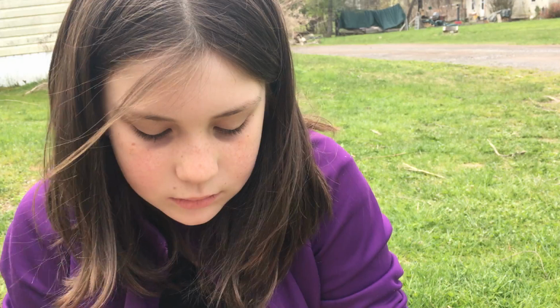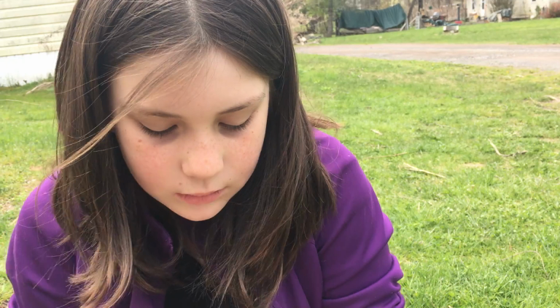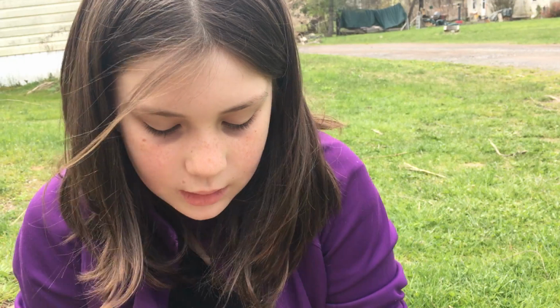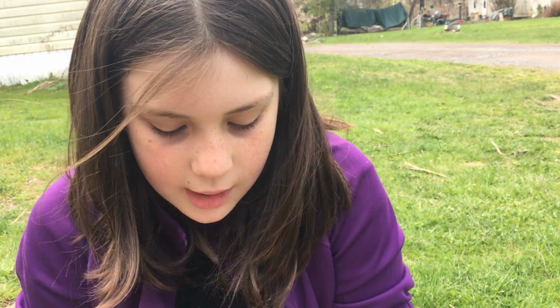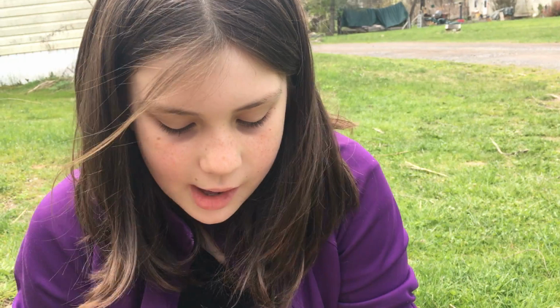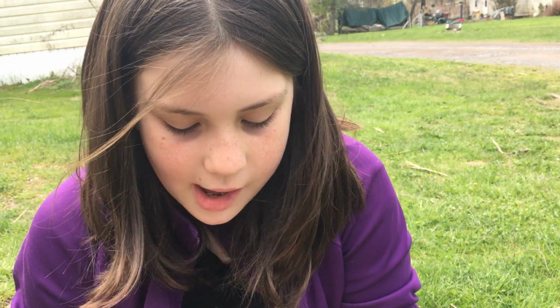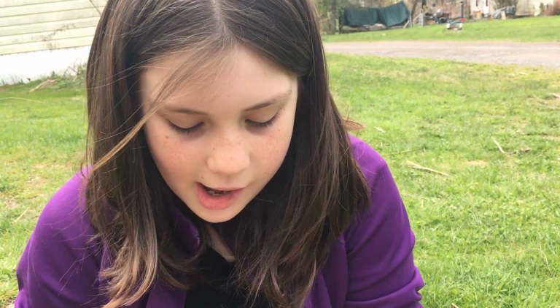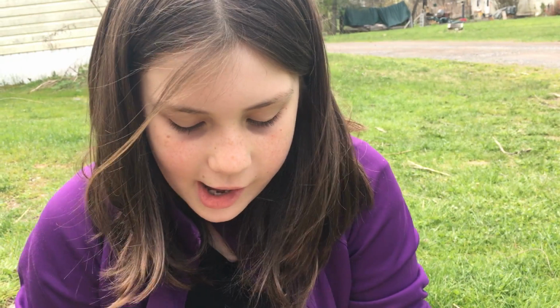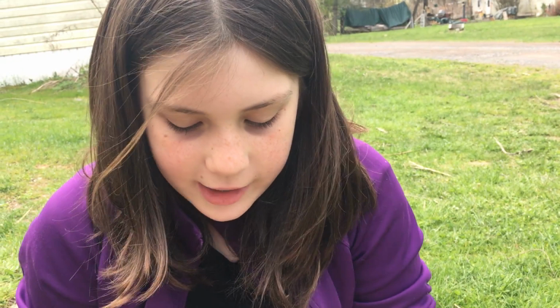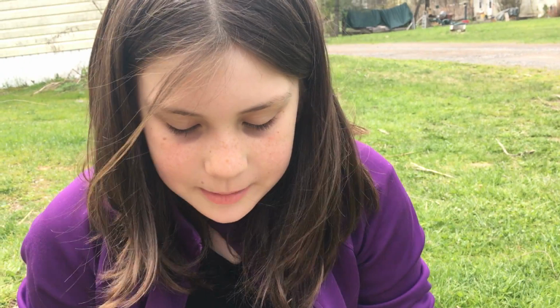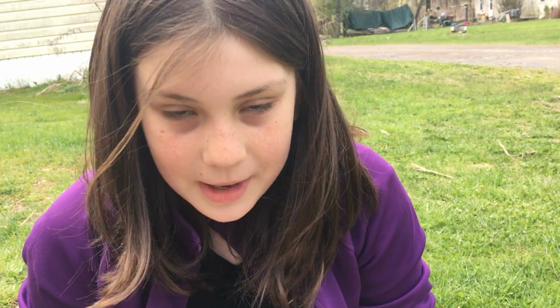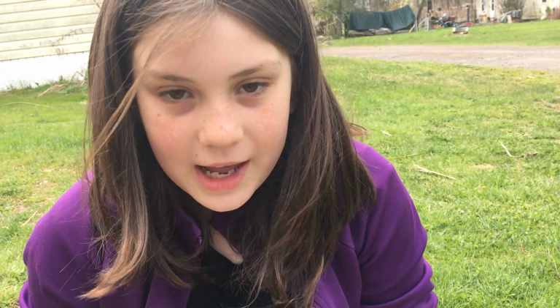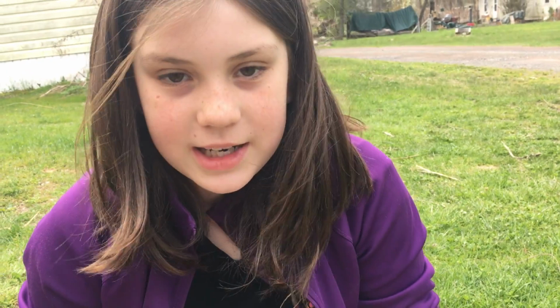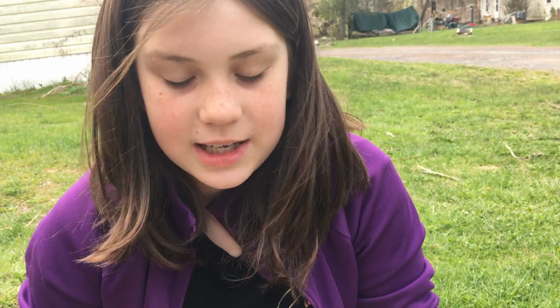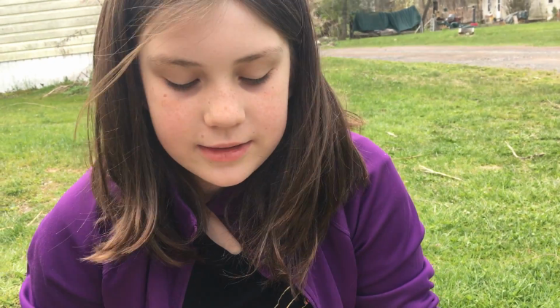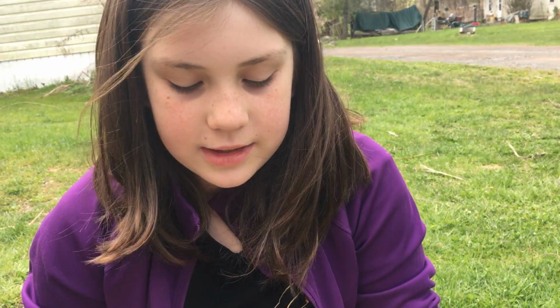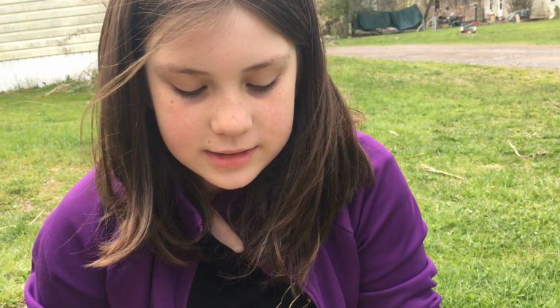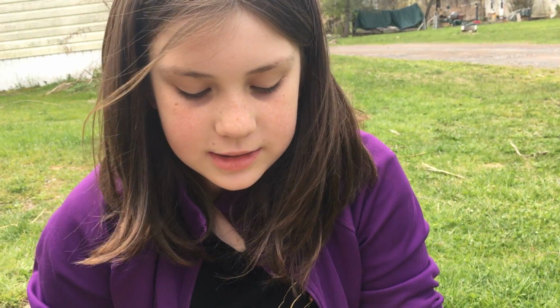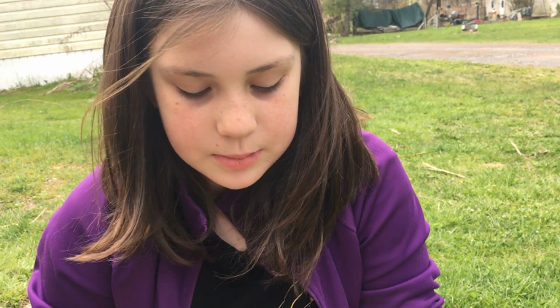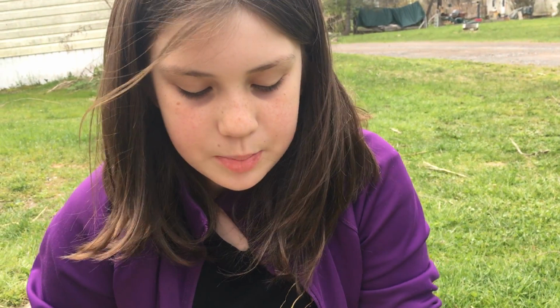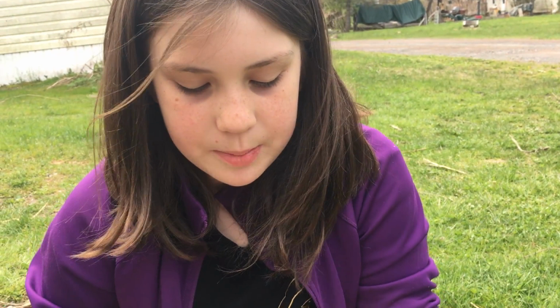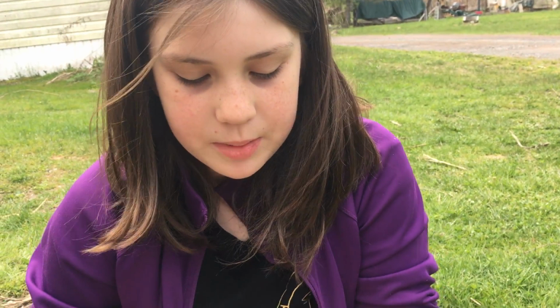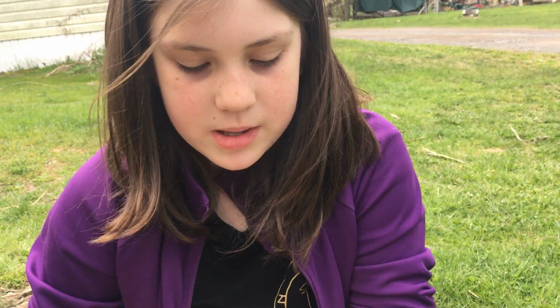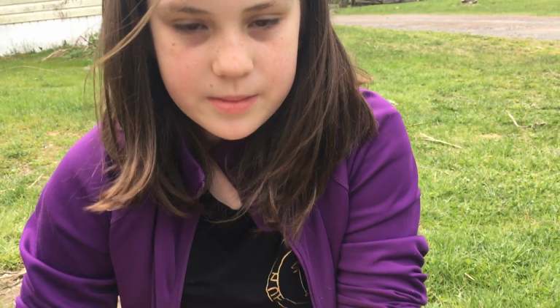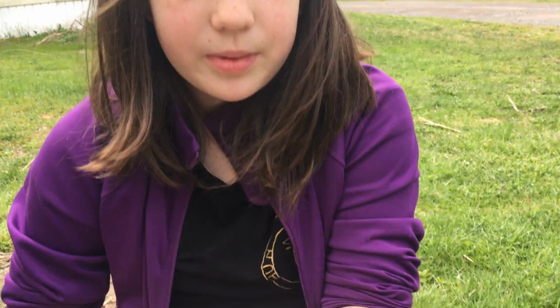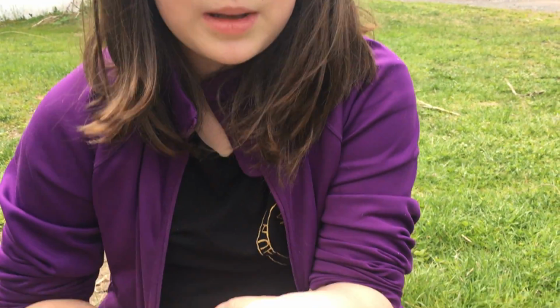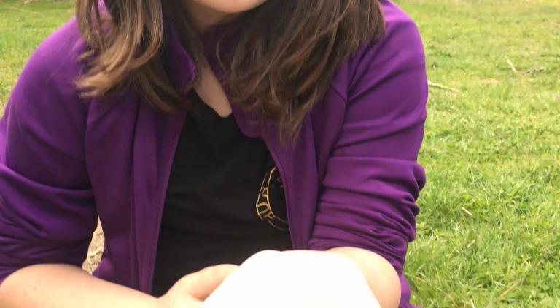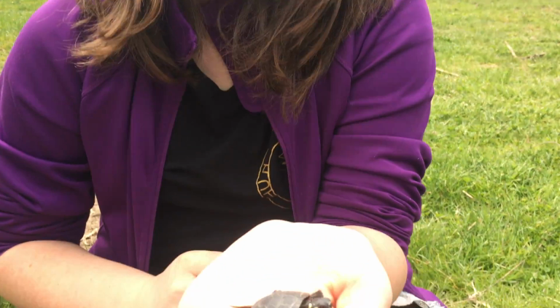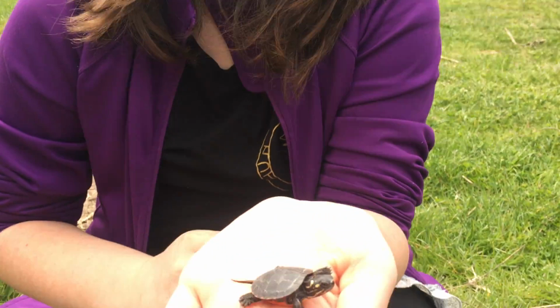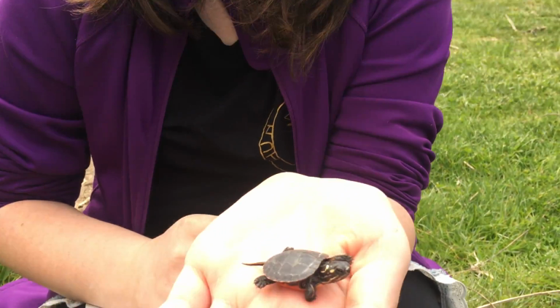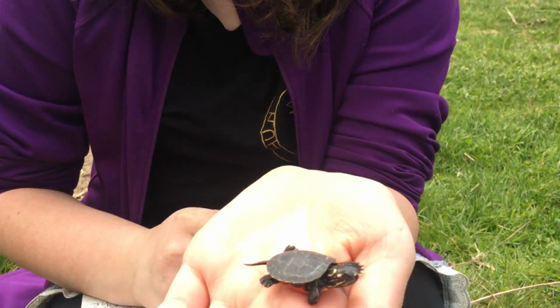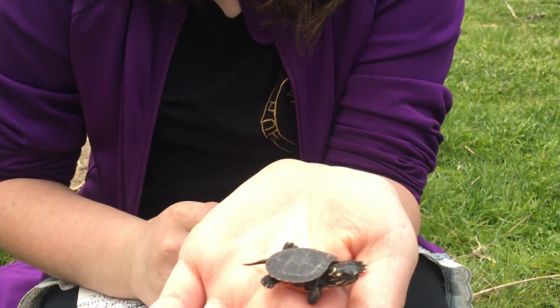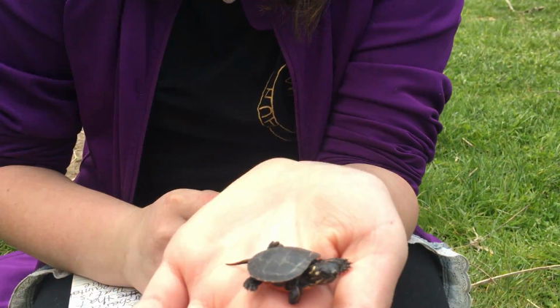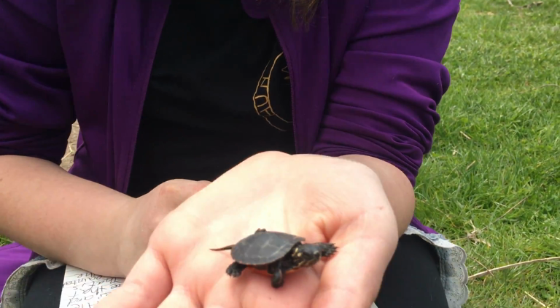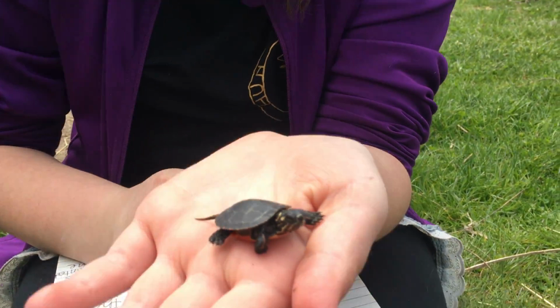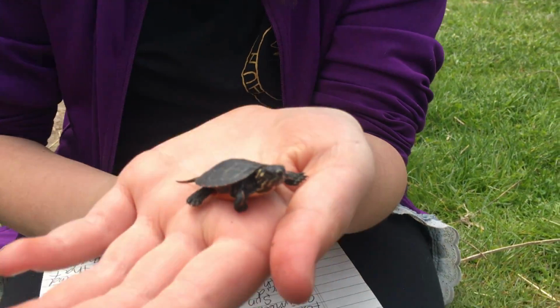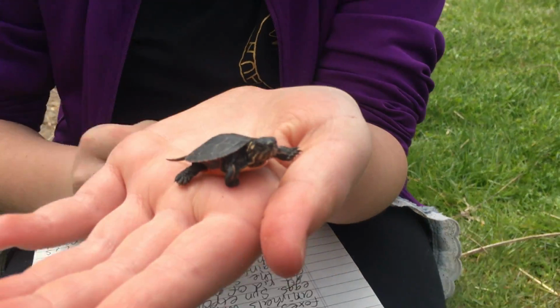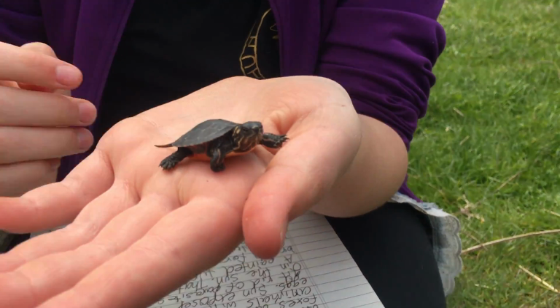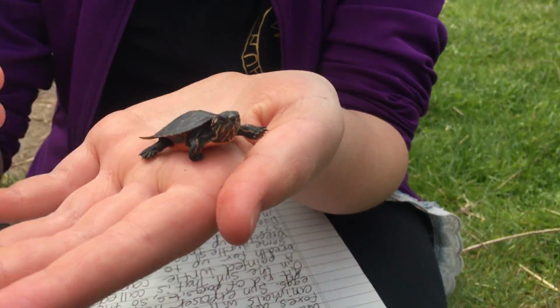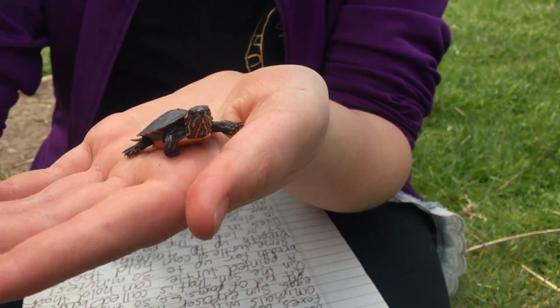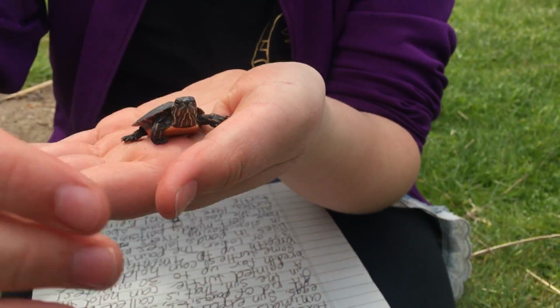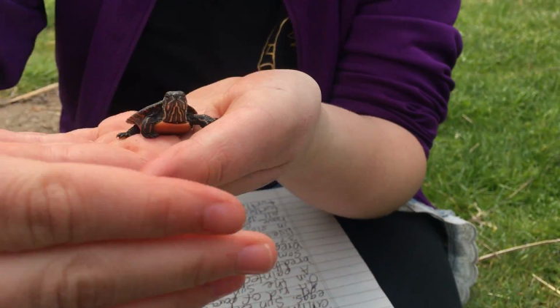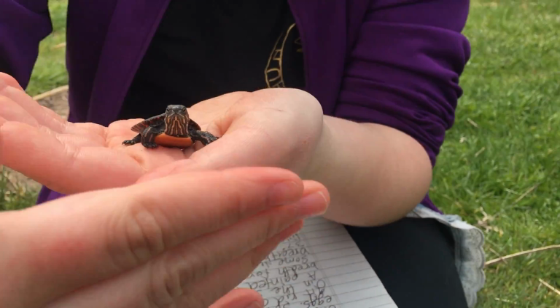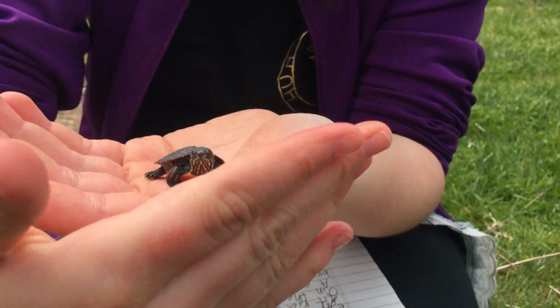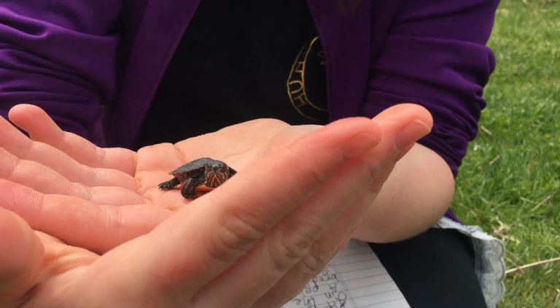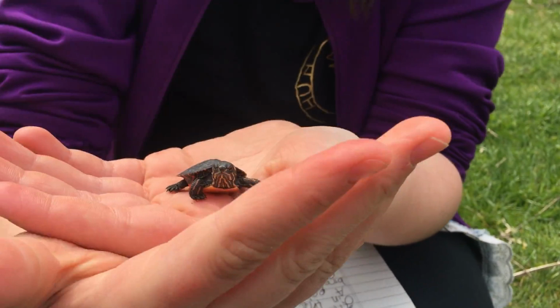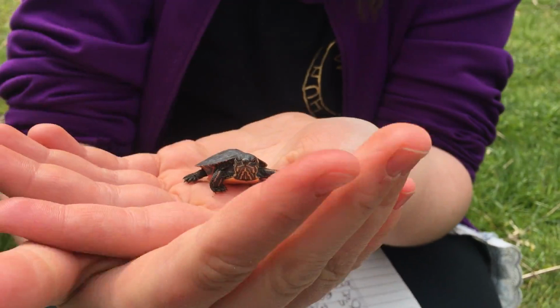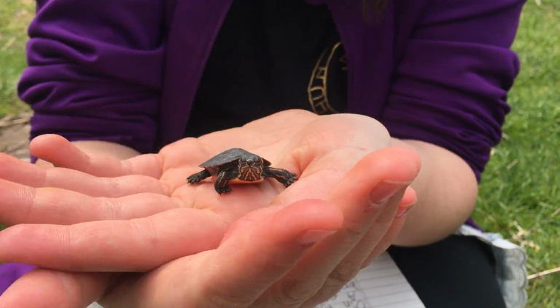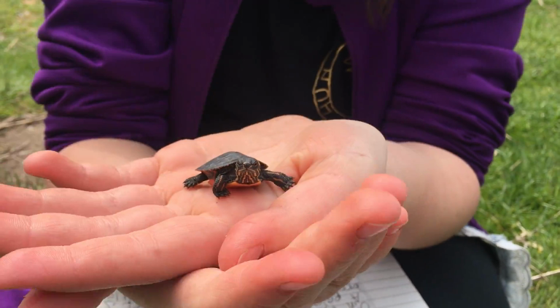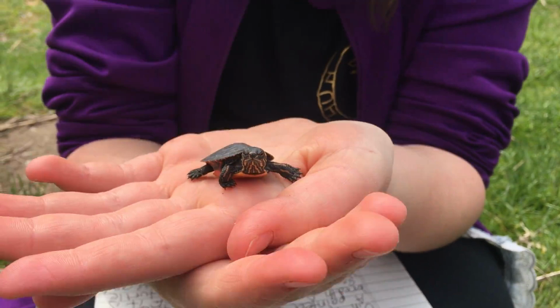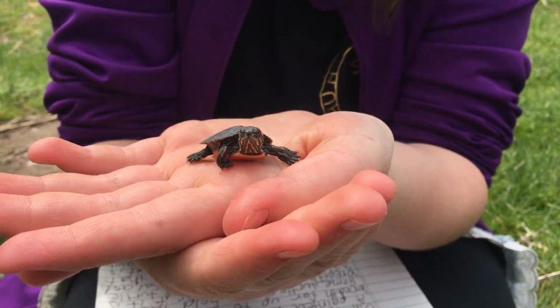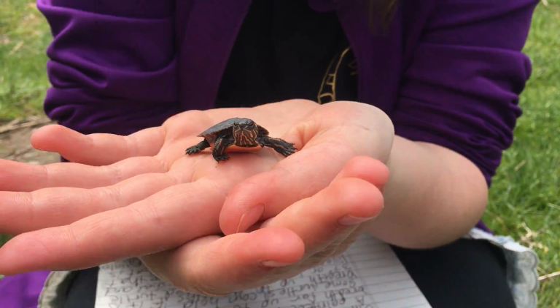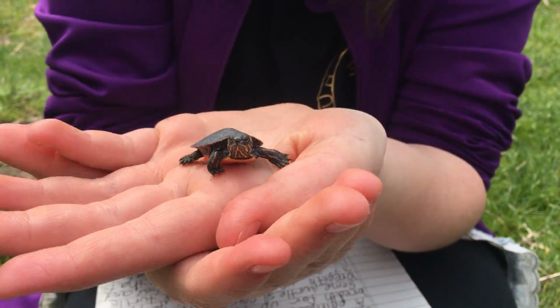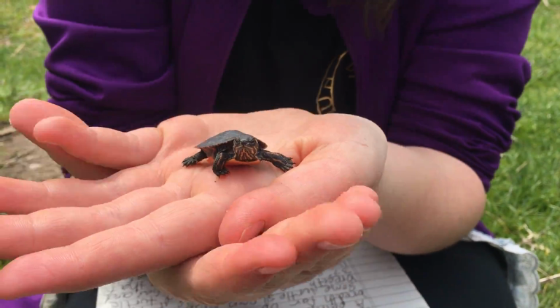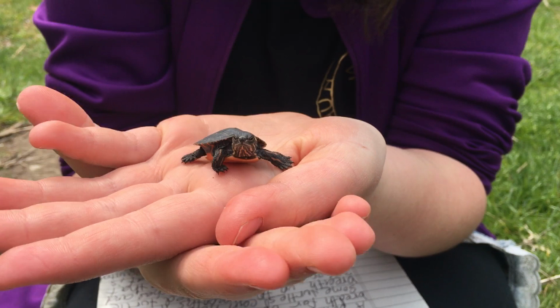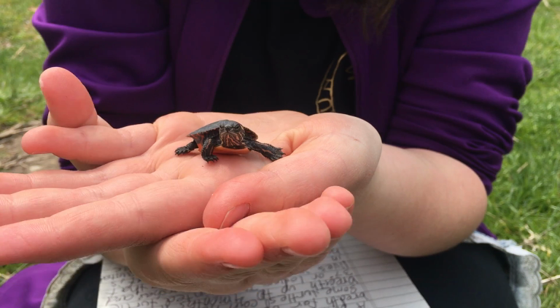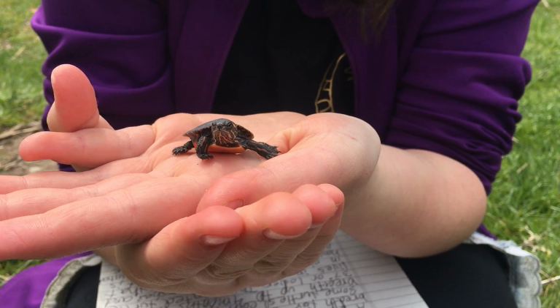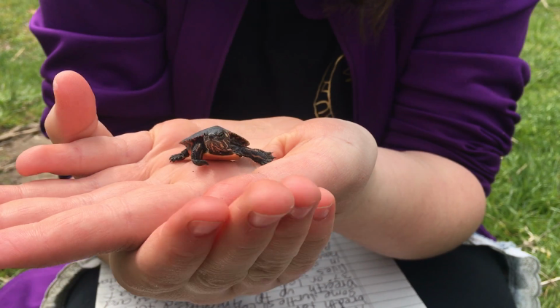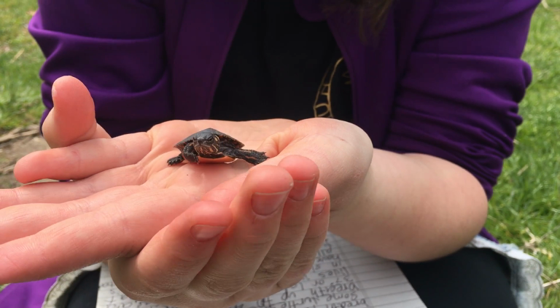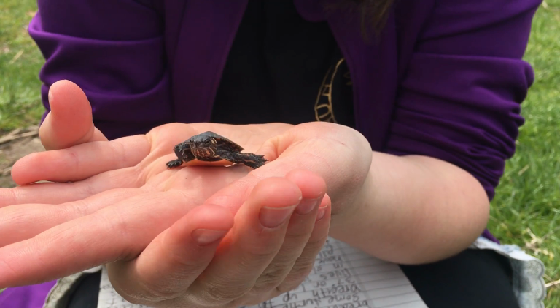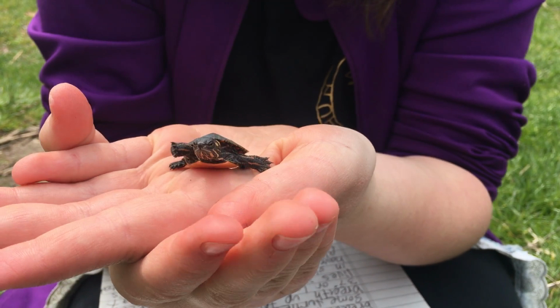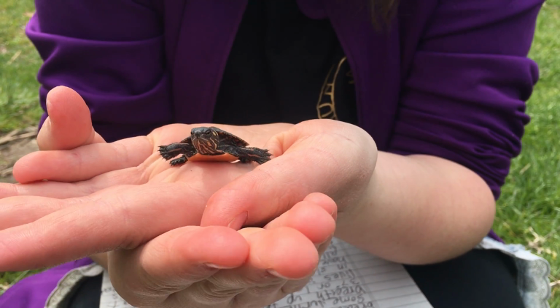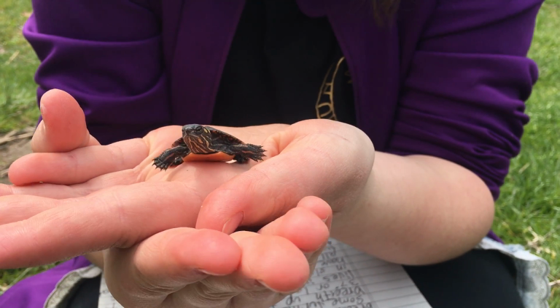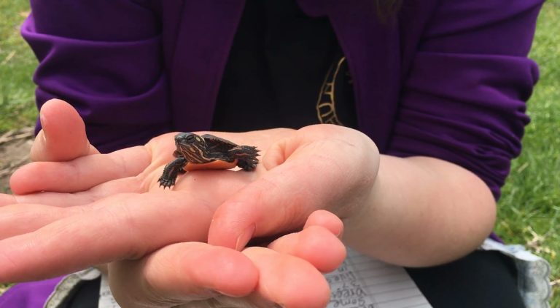Hi, I'm Addy and this is Pippin, the baby painted turtle that we found. I'm going to tell you some facts about him.